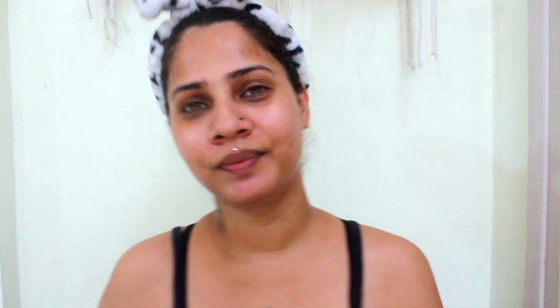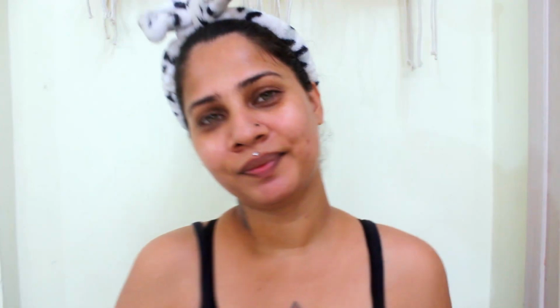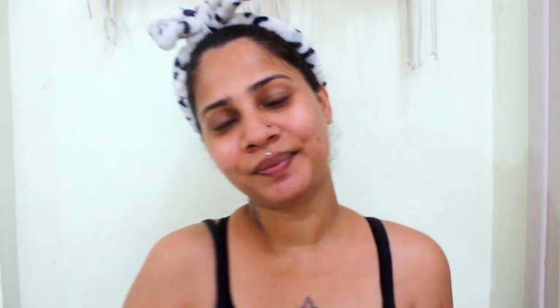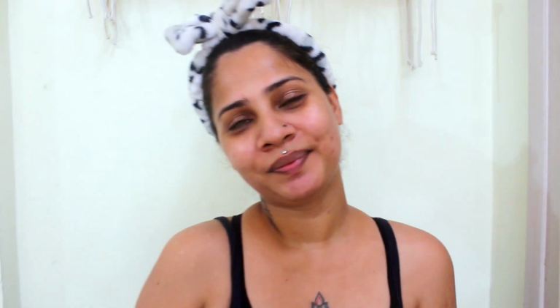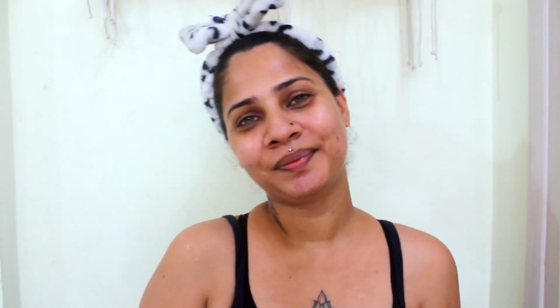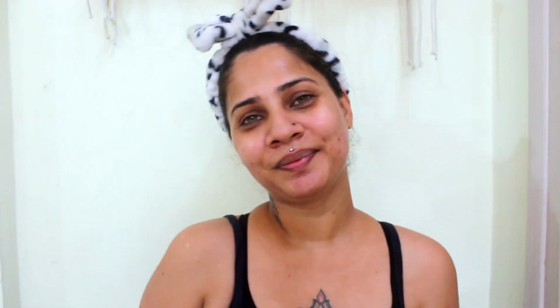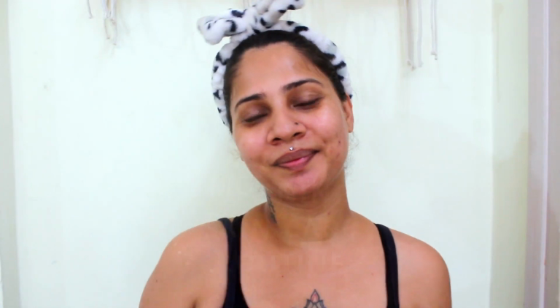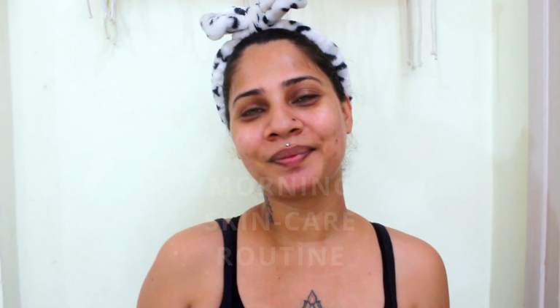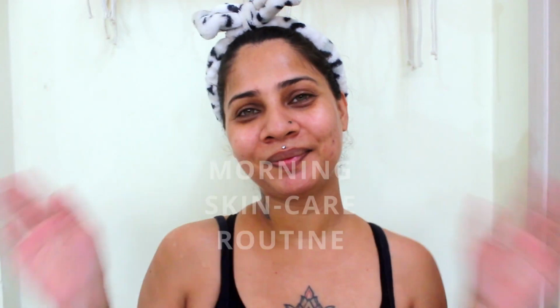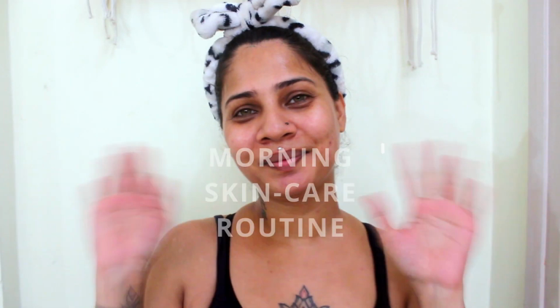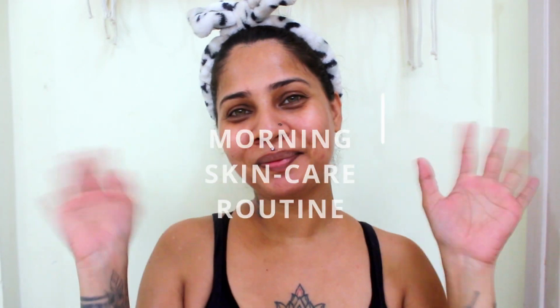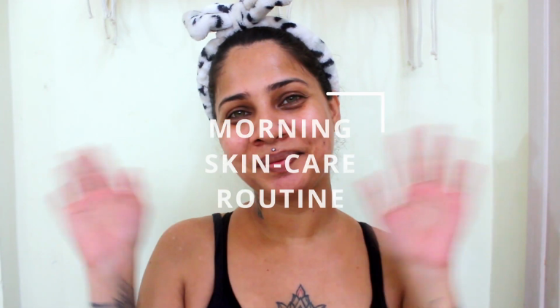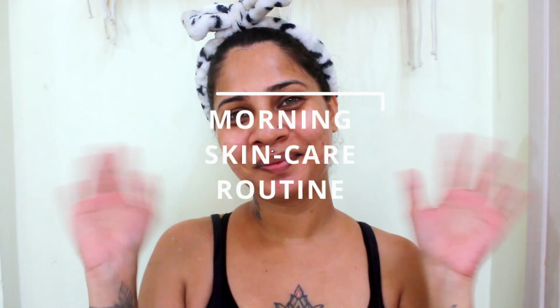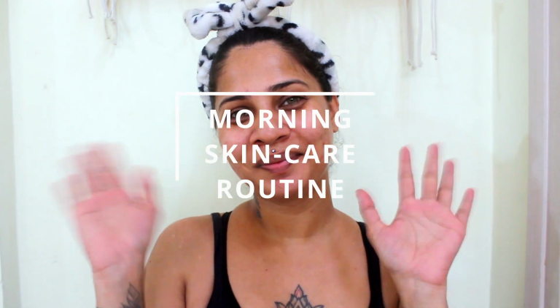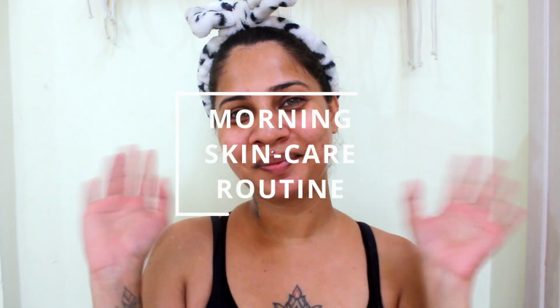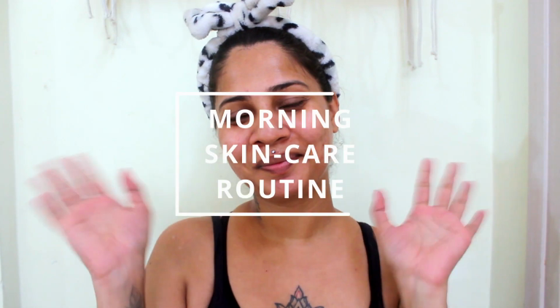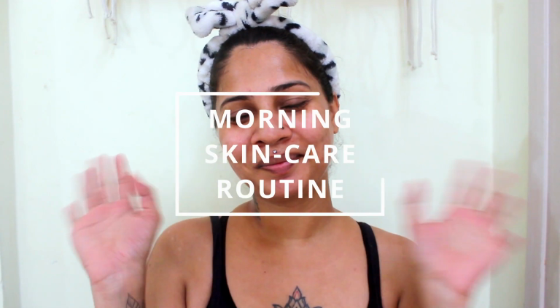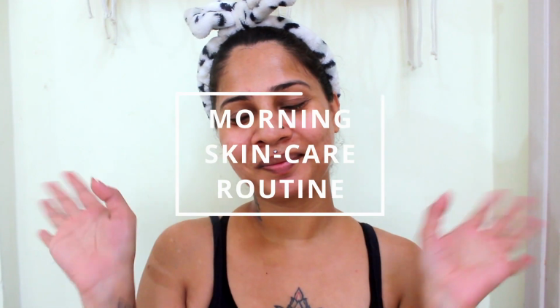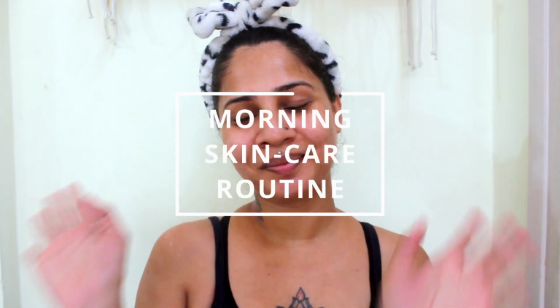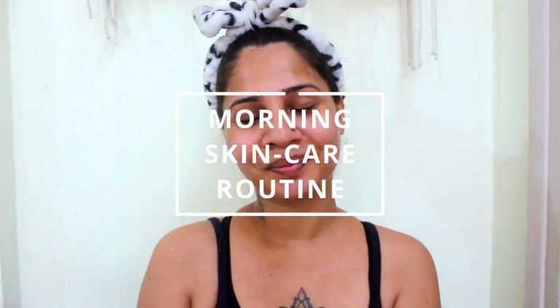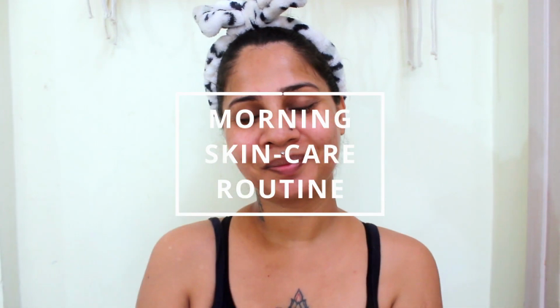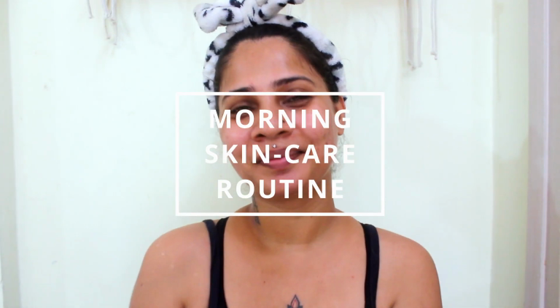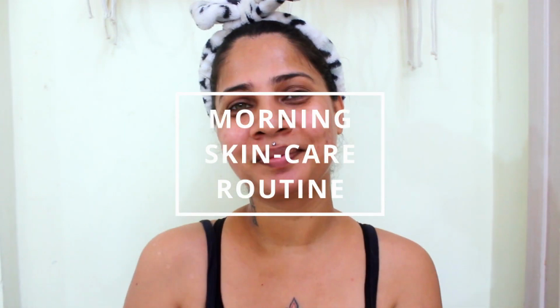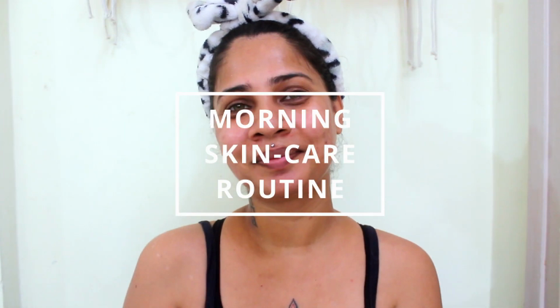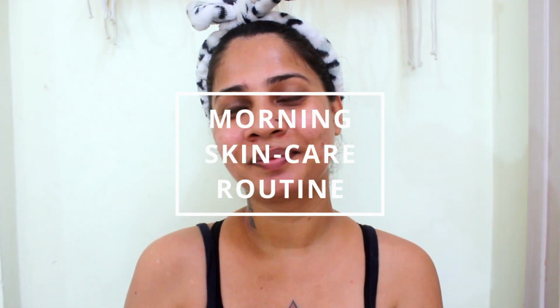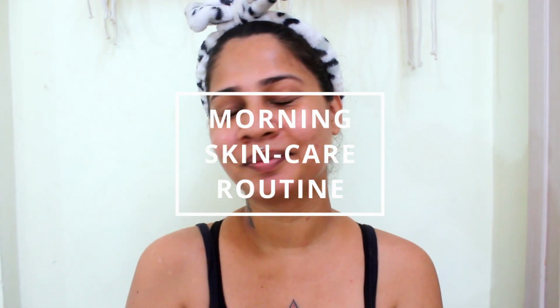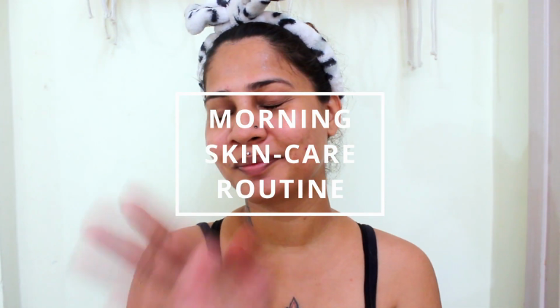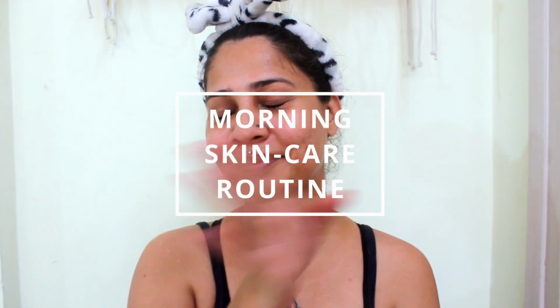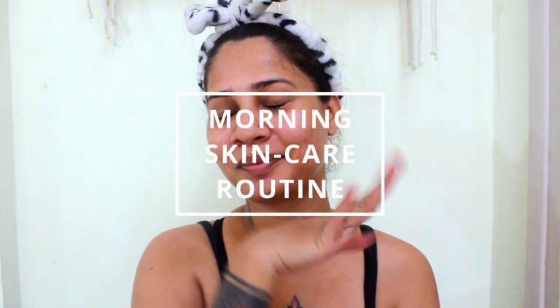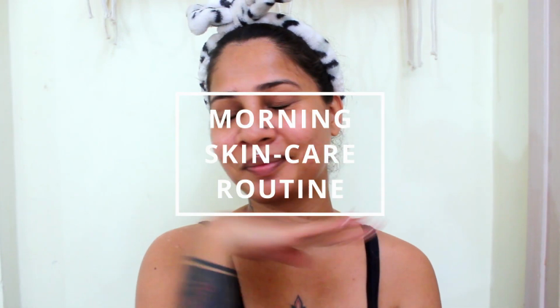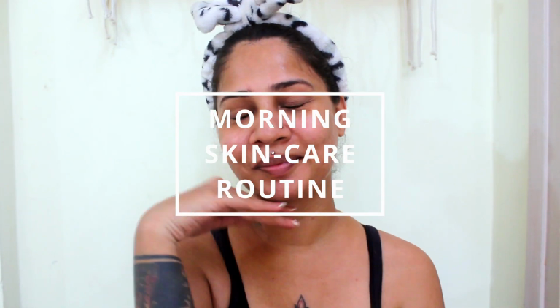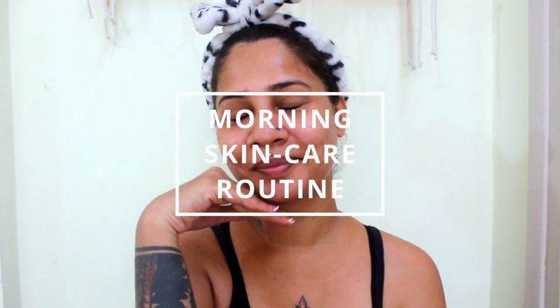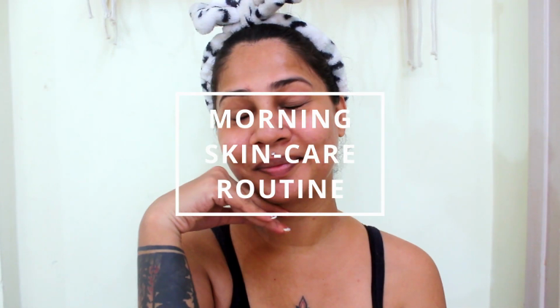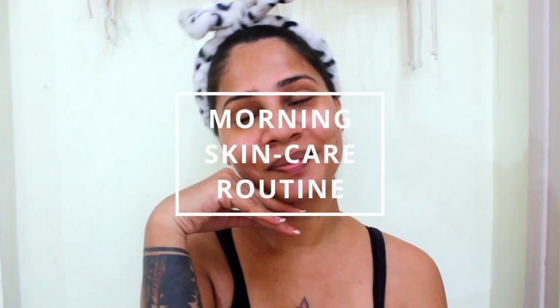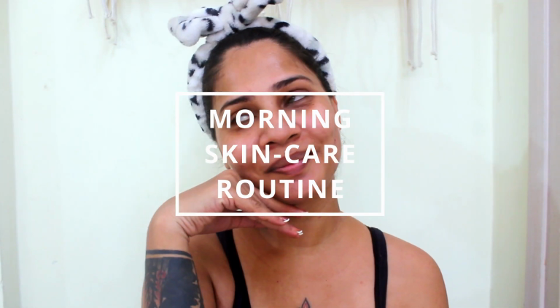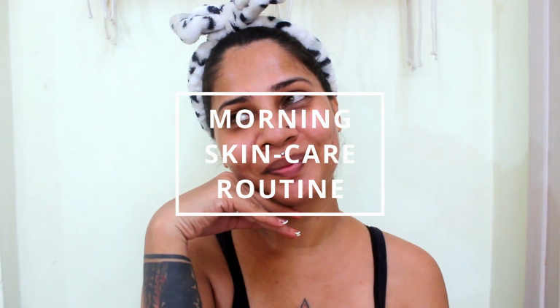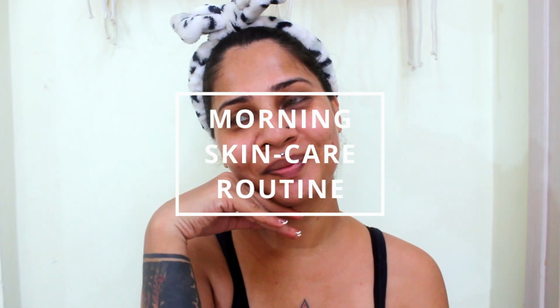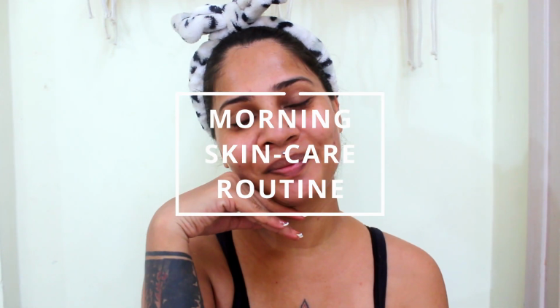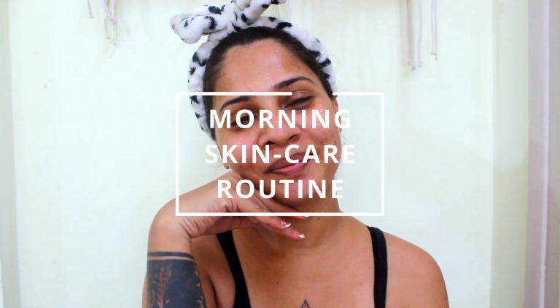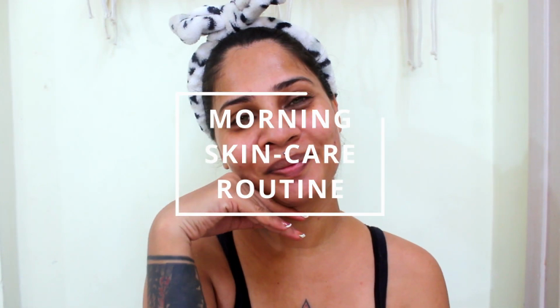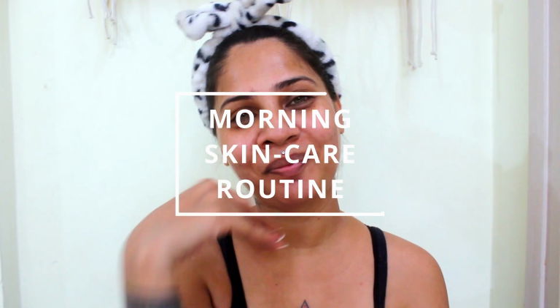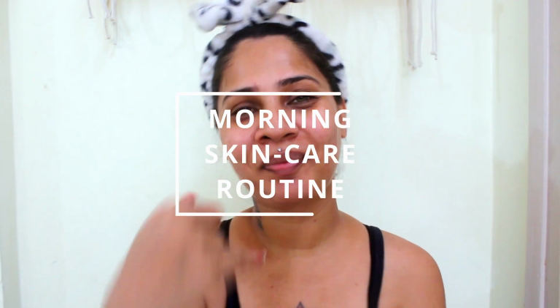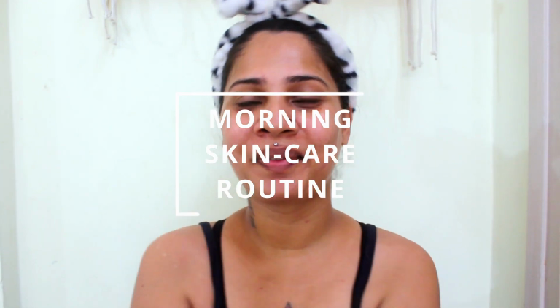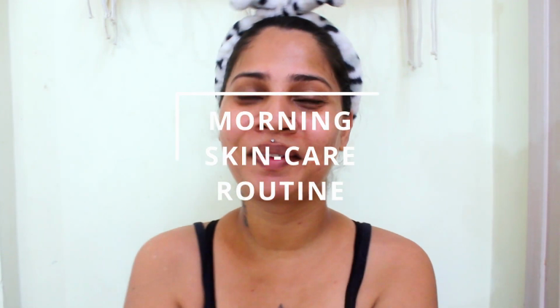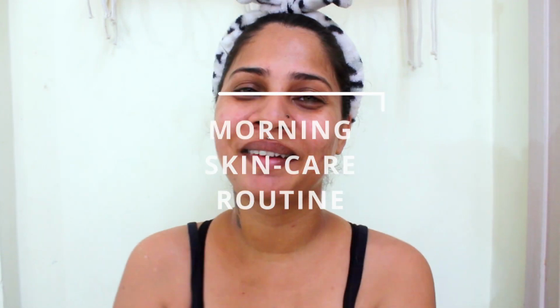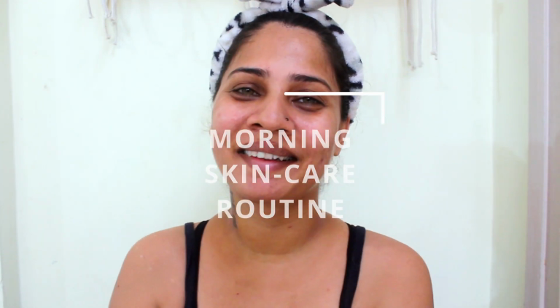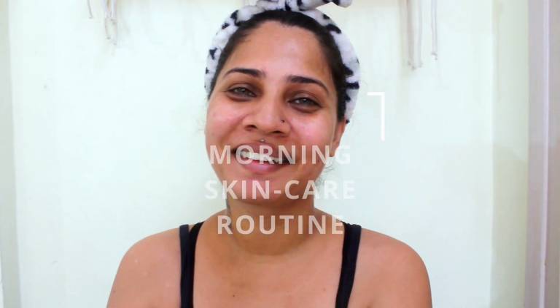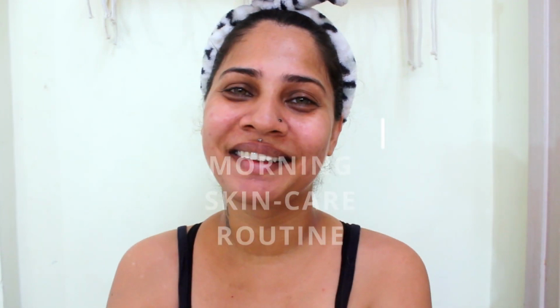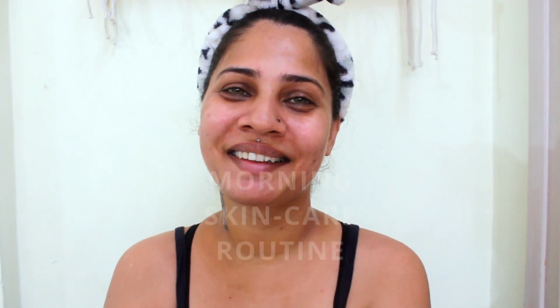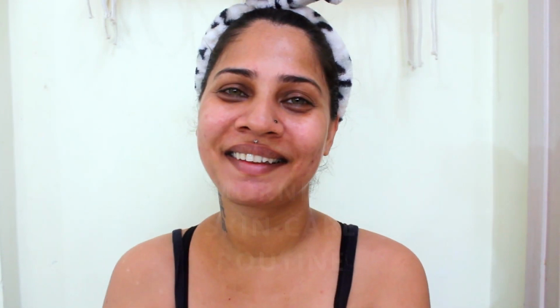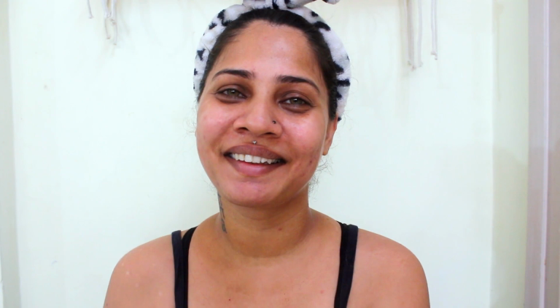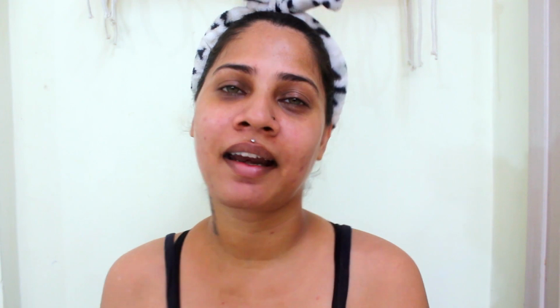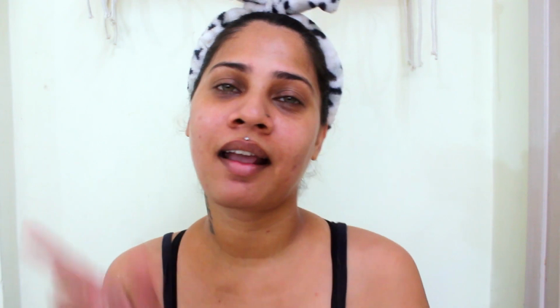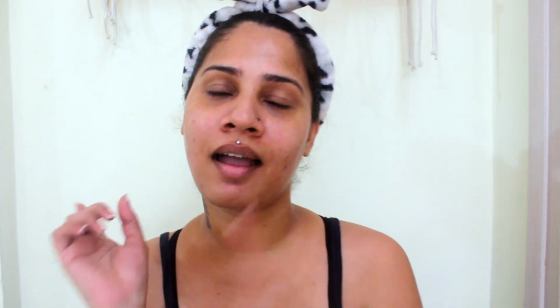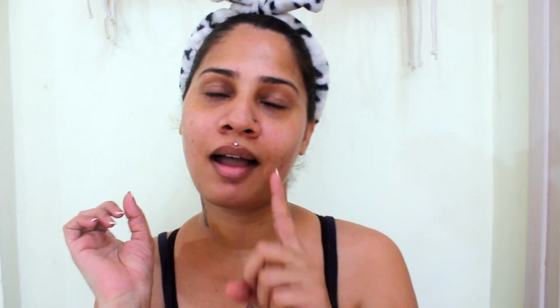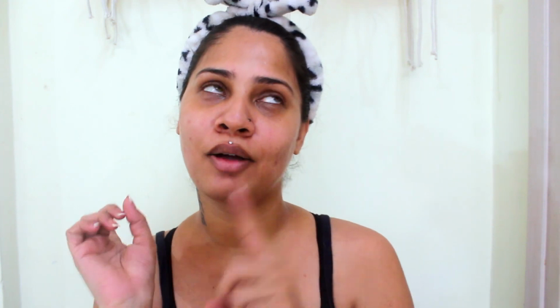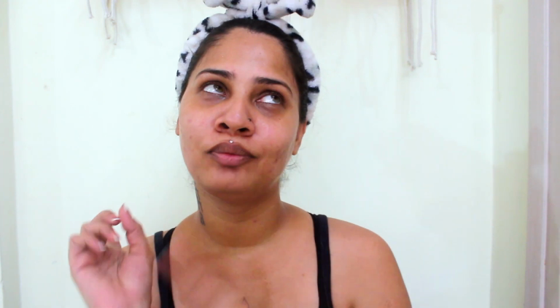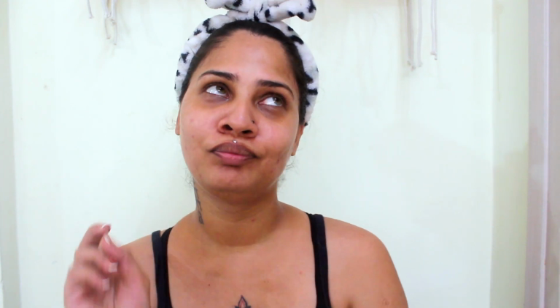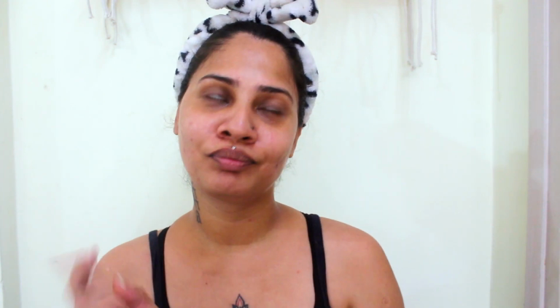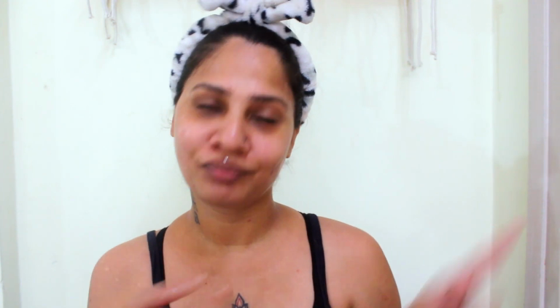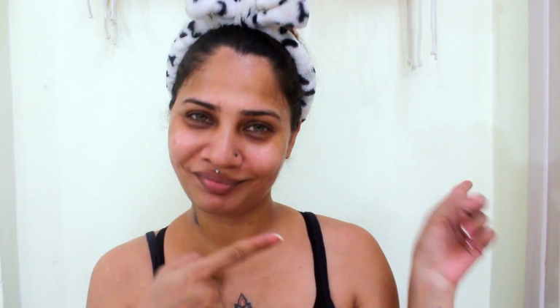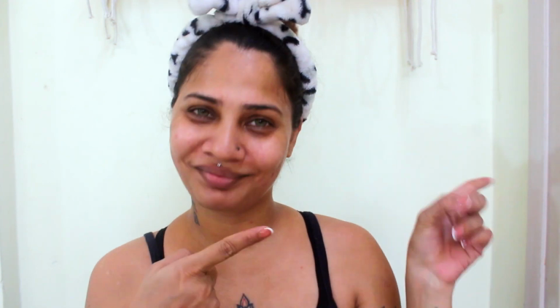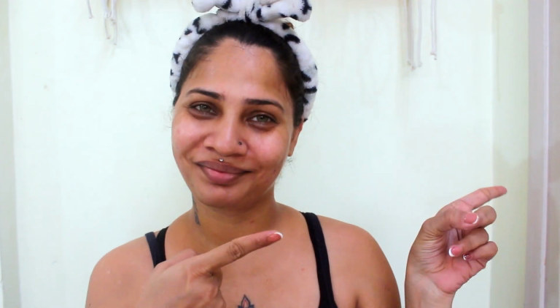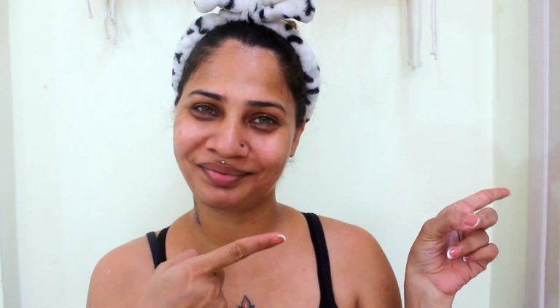Hi lovelies, welcome or welcome back to my channel. This is my morning skincare routine, and if you want to know how I do it, then please keep on watching.